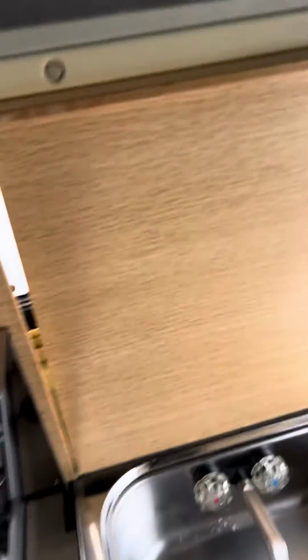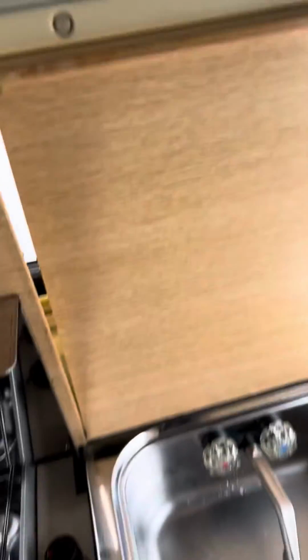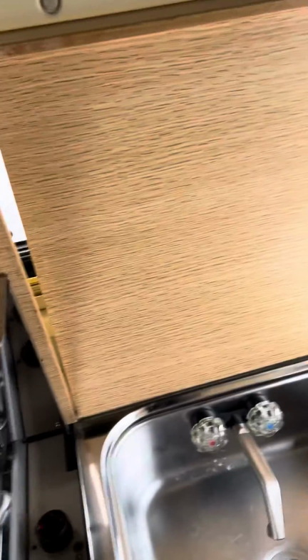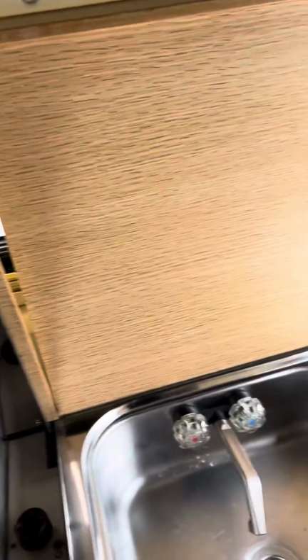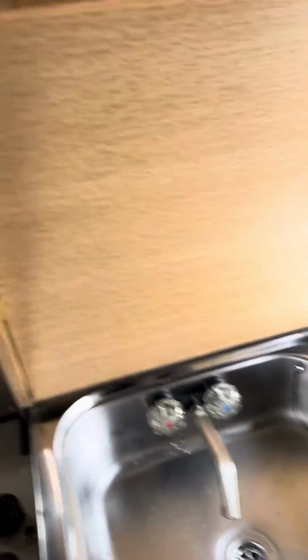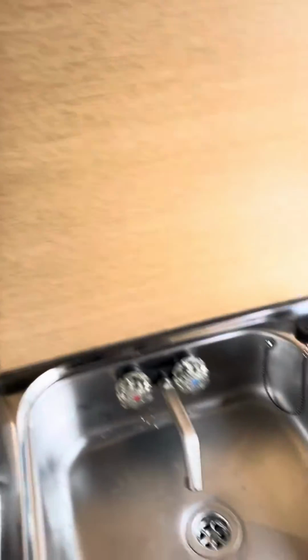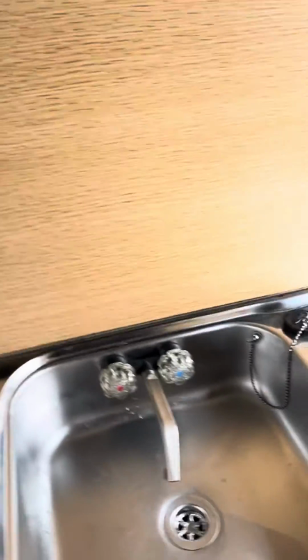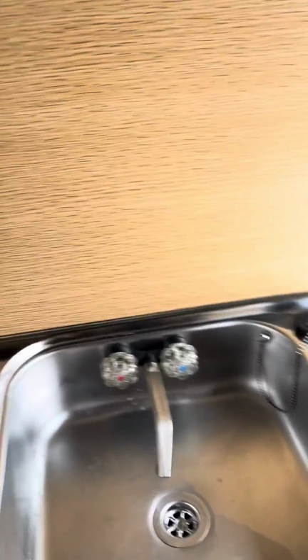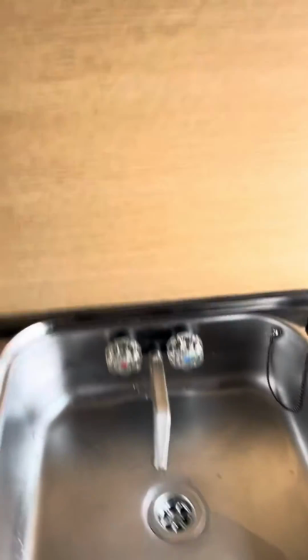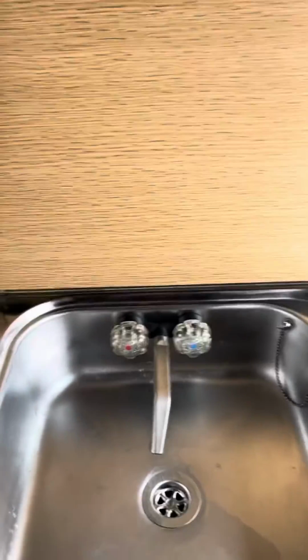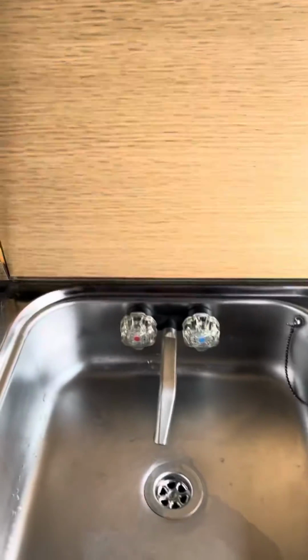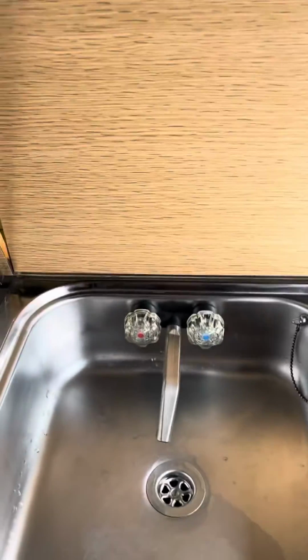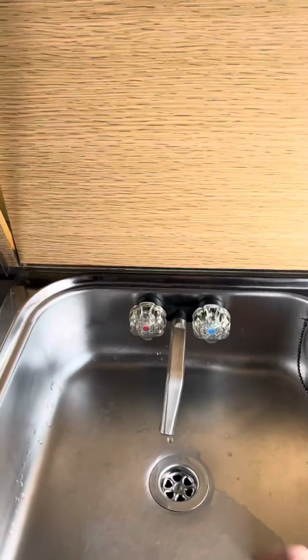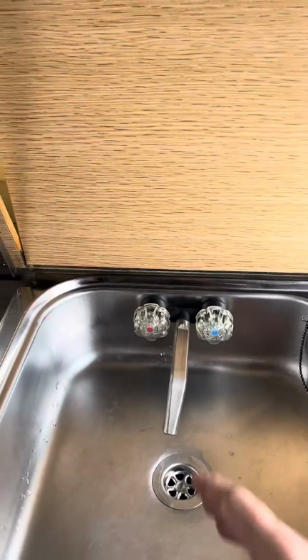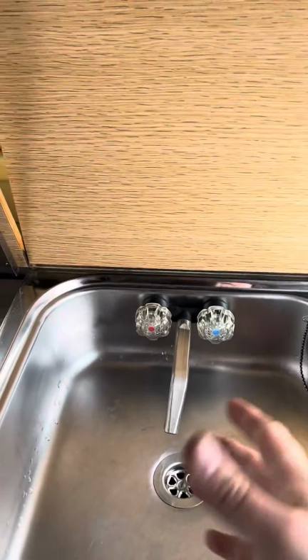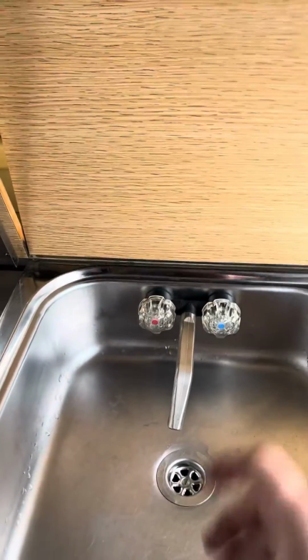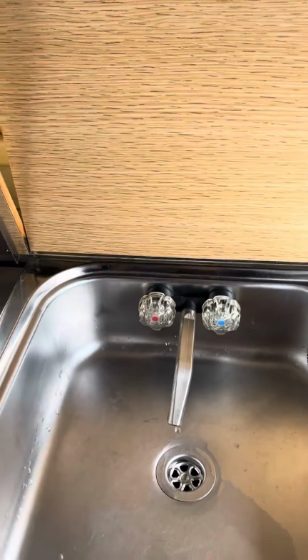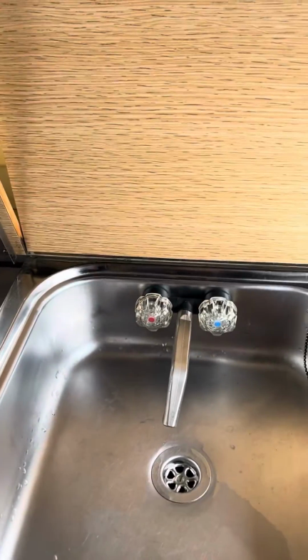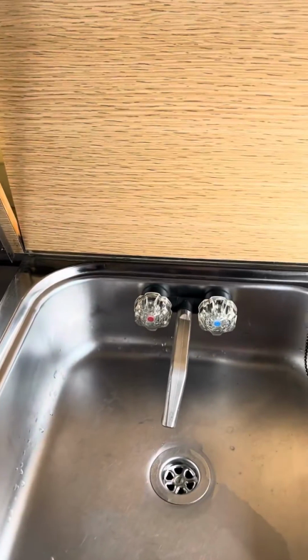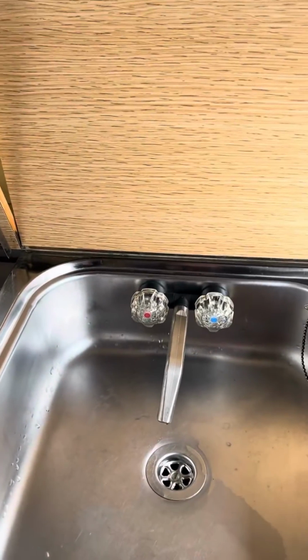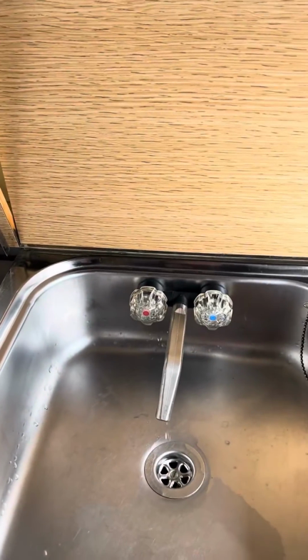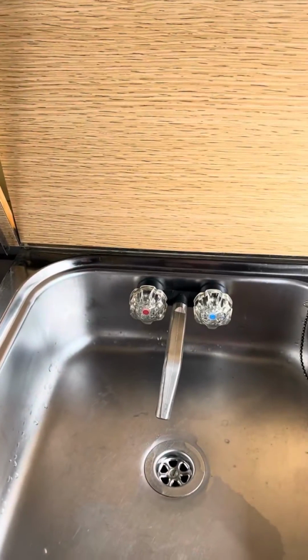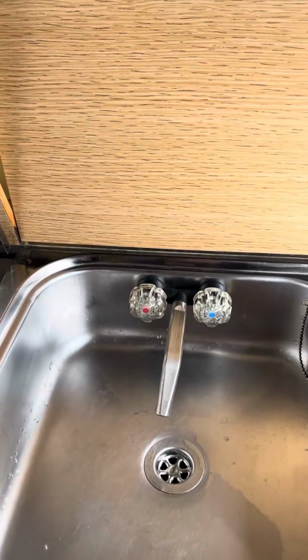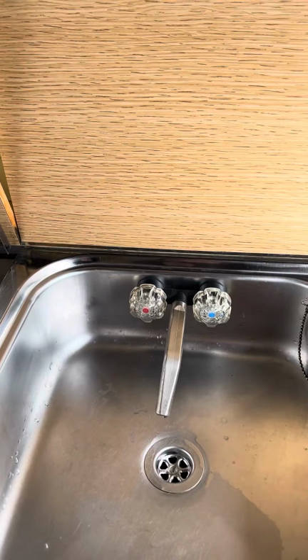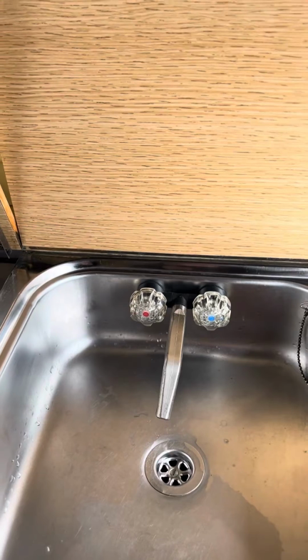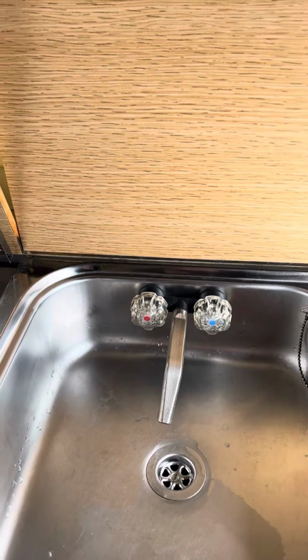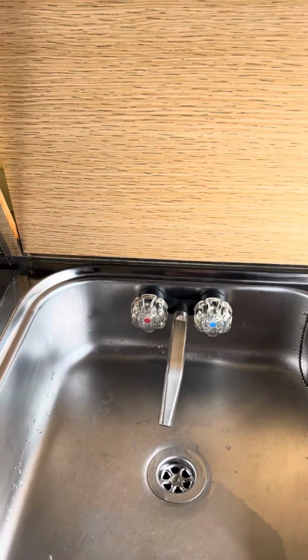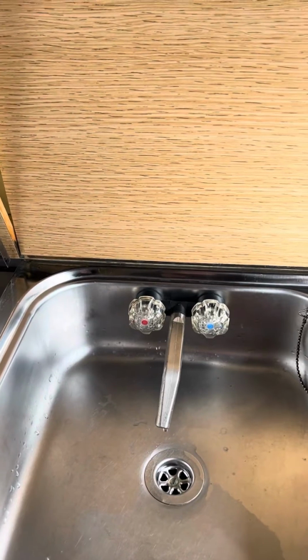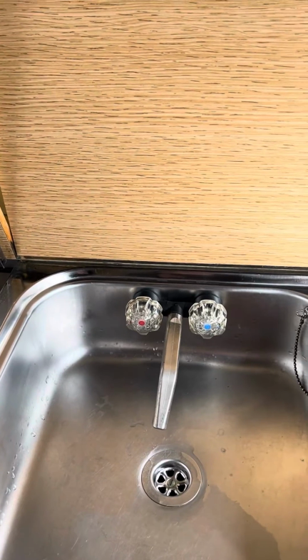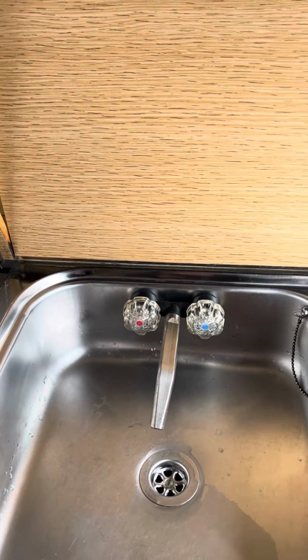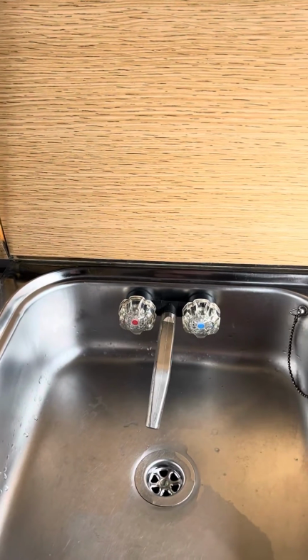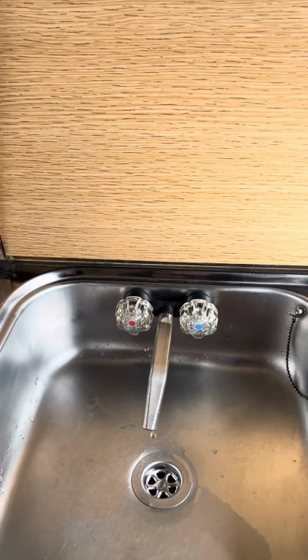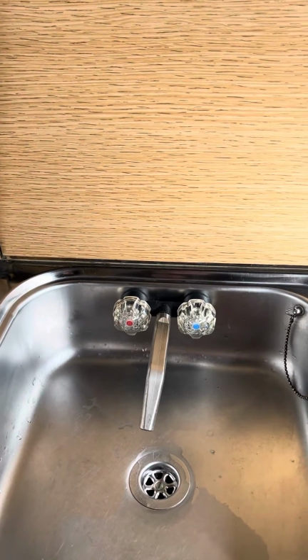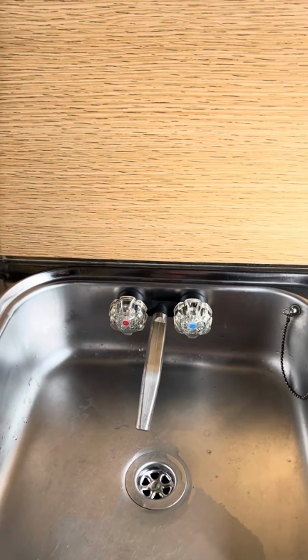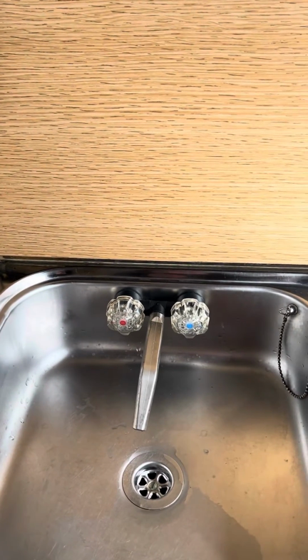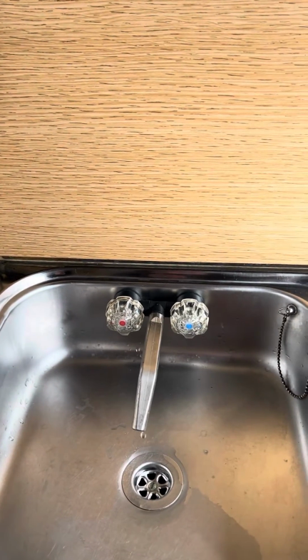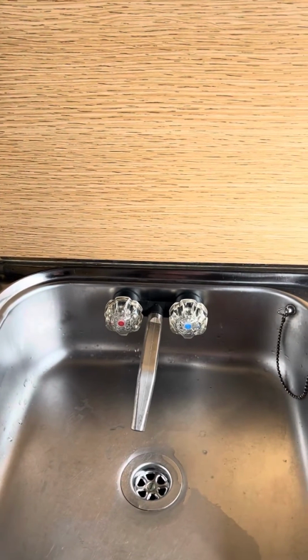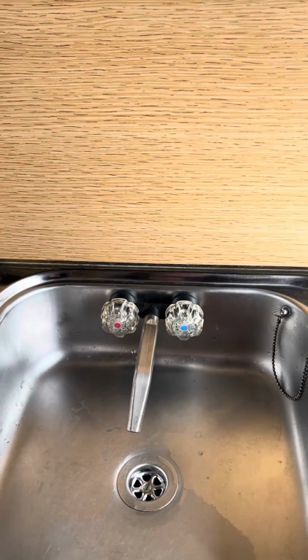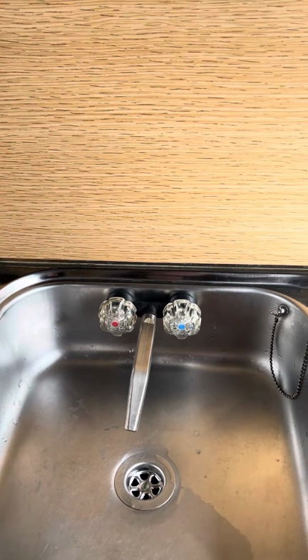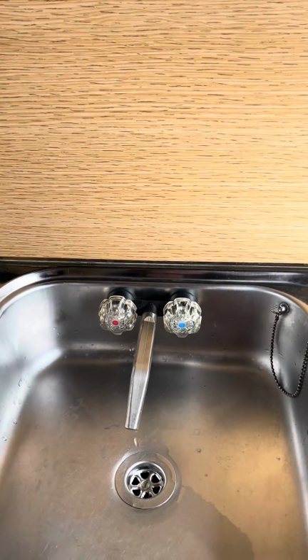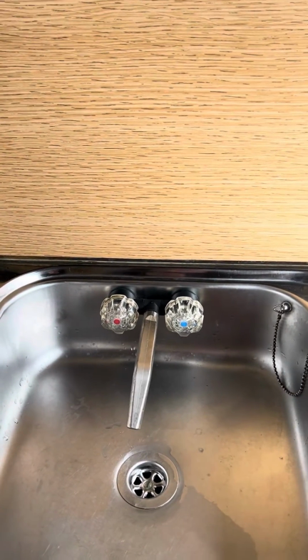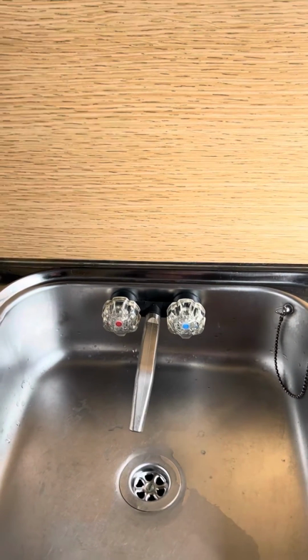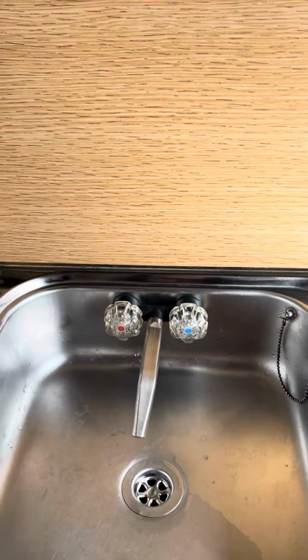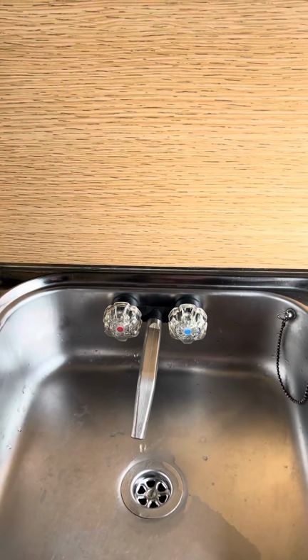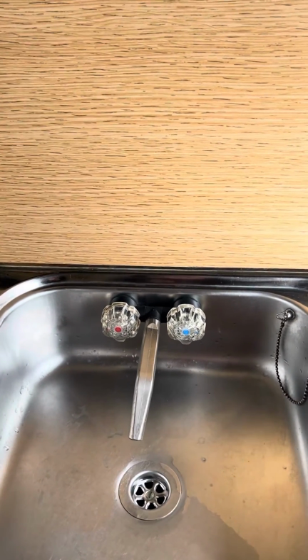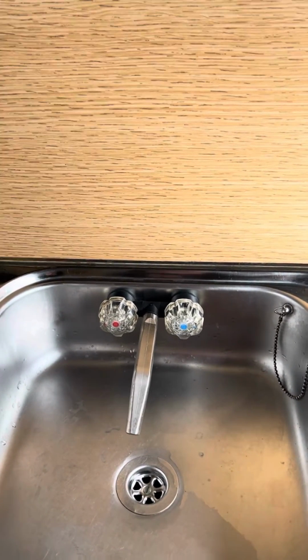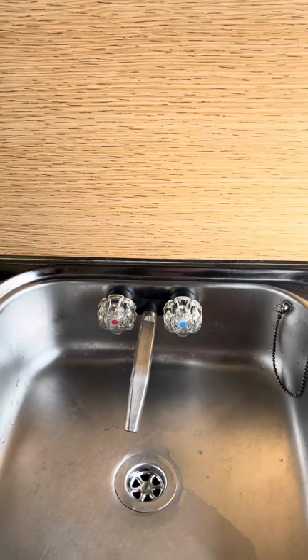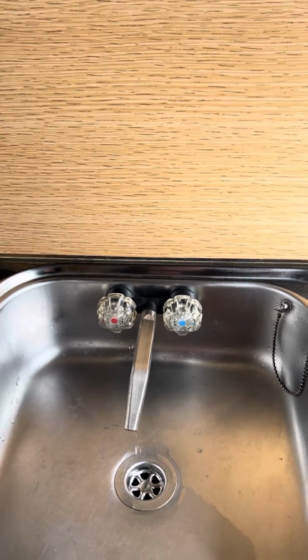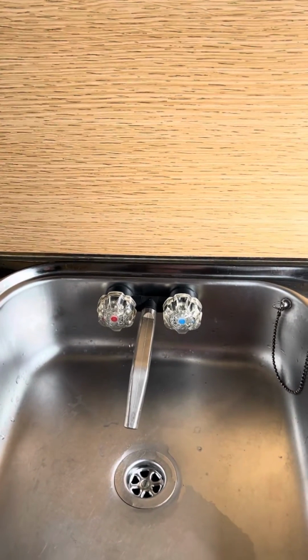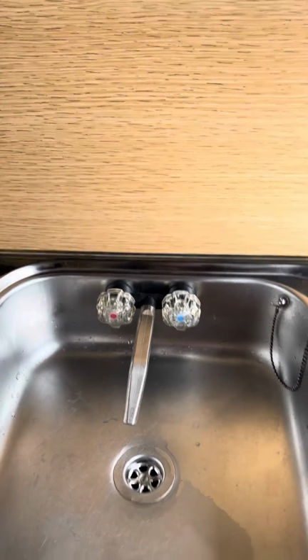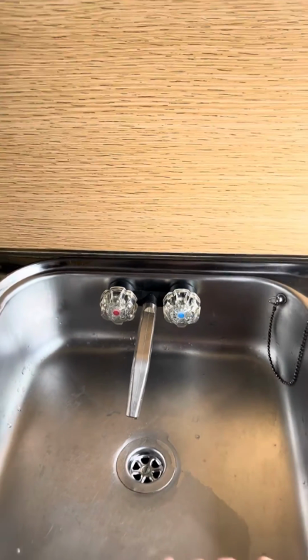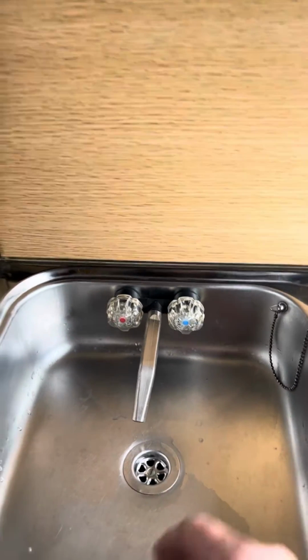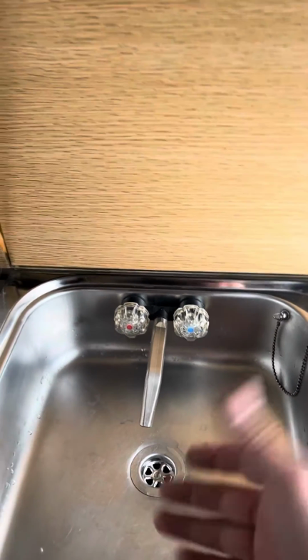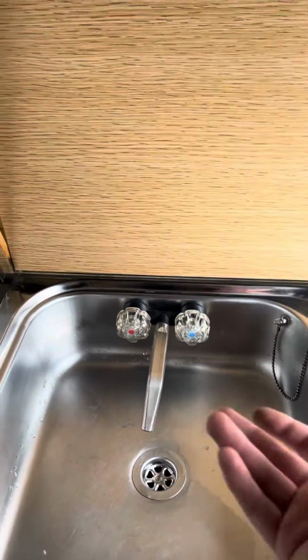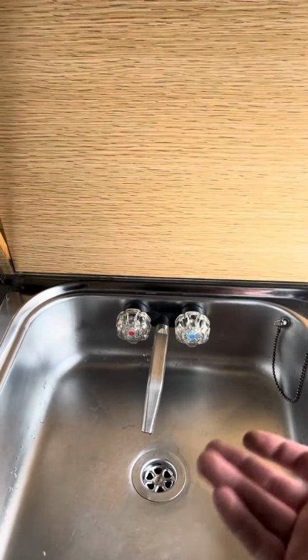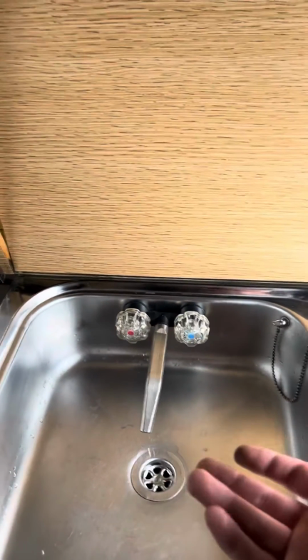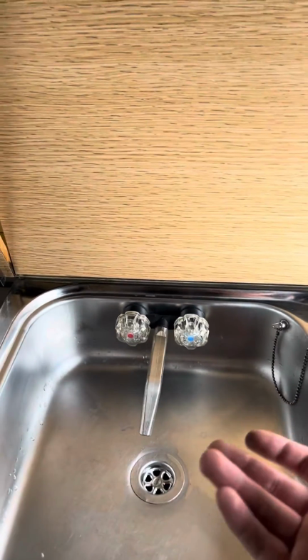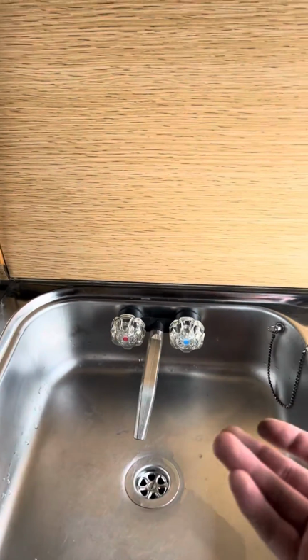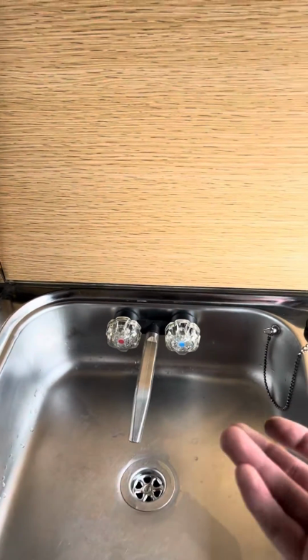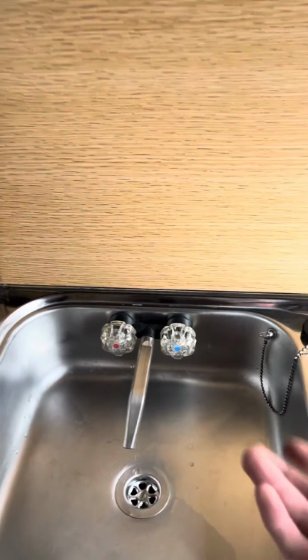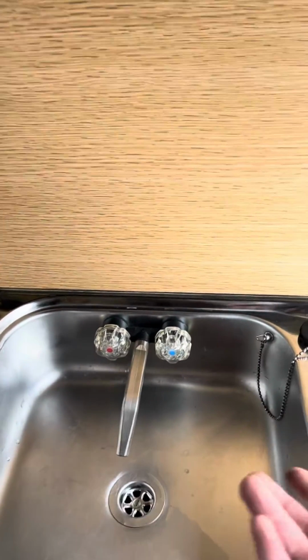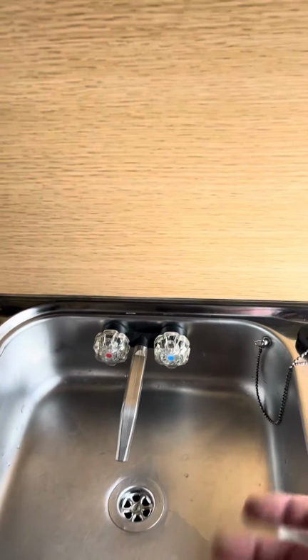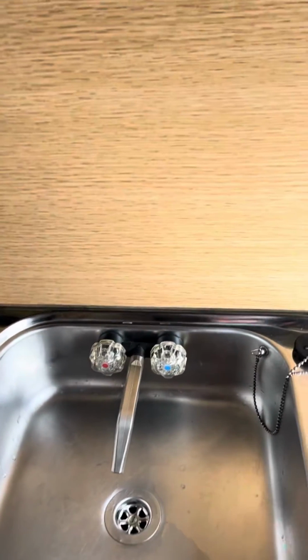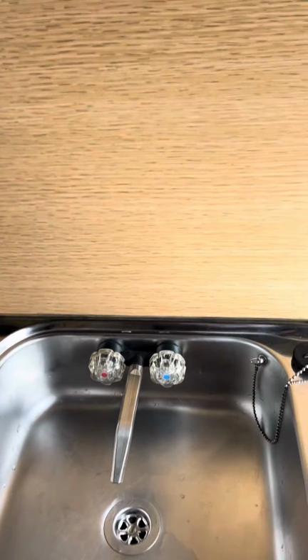The sink, the same as the bathroom ones, is literally just a hot and cold mixer tap — nice and simple.